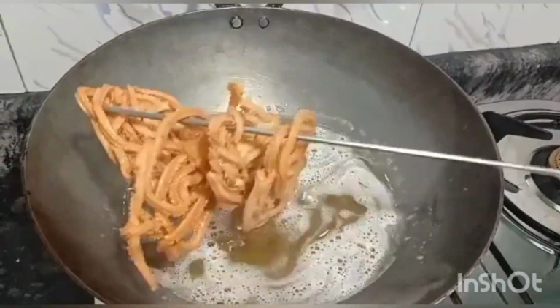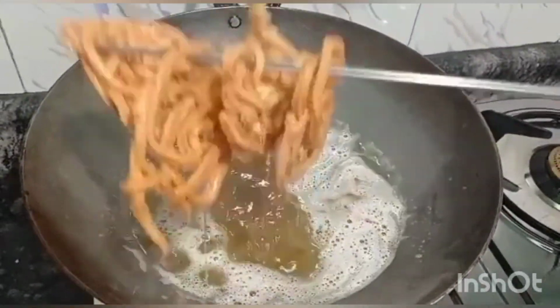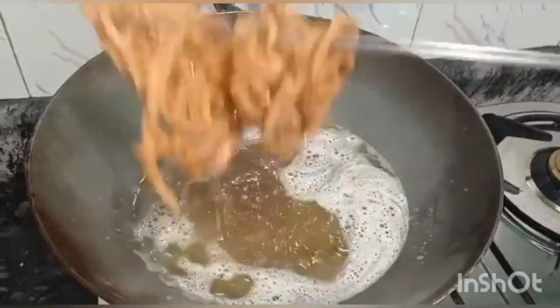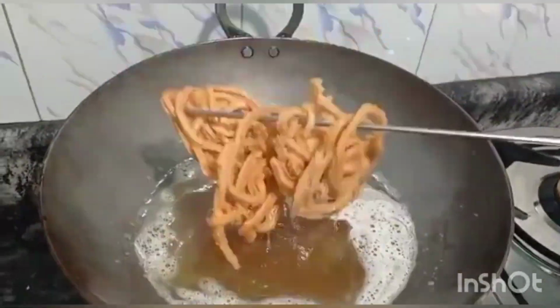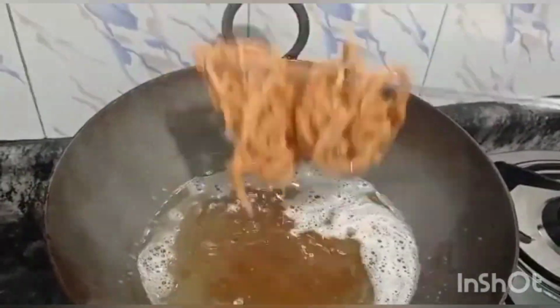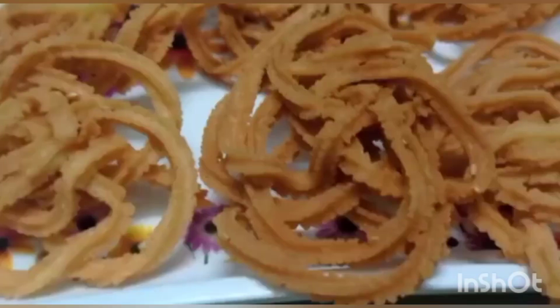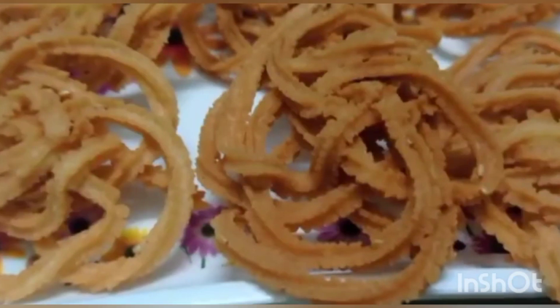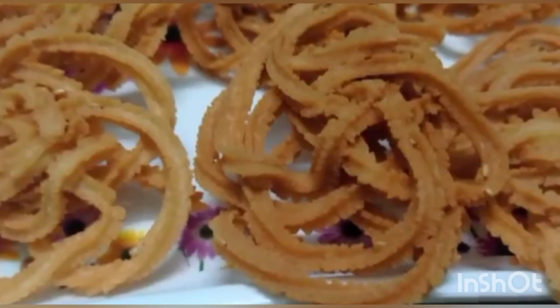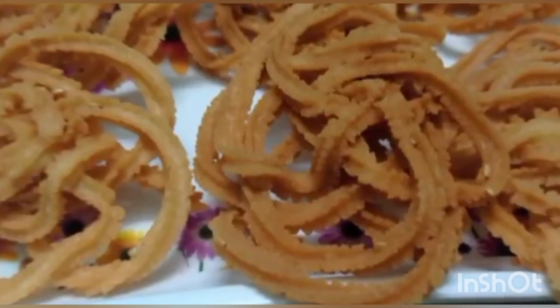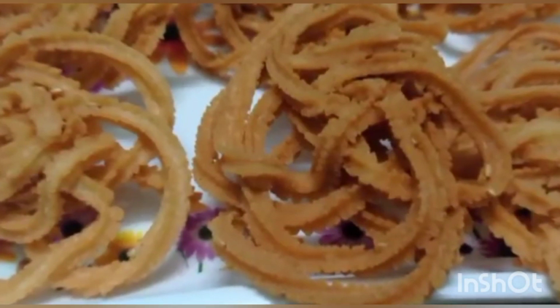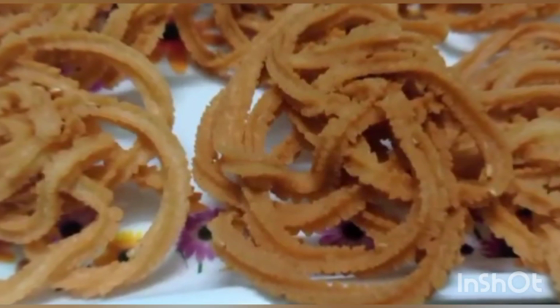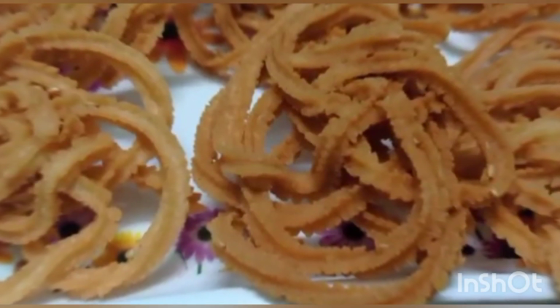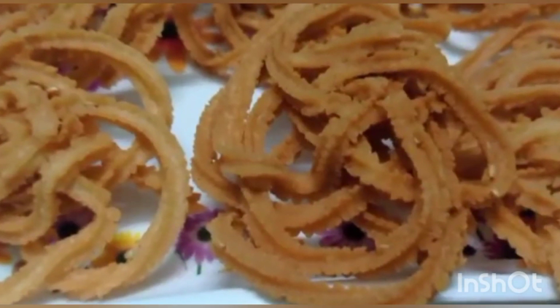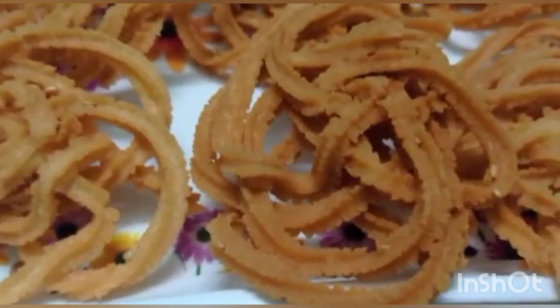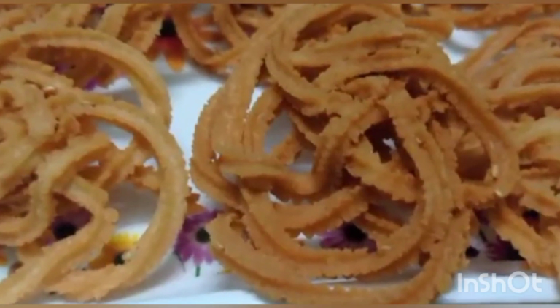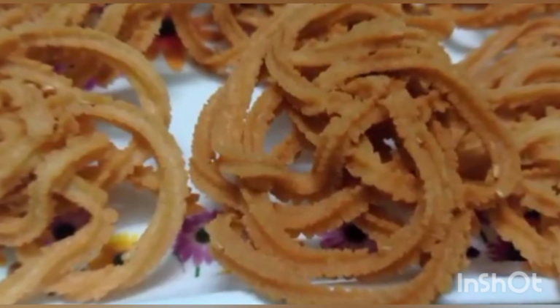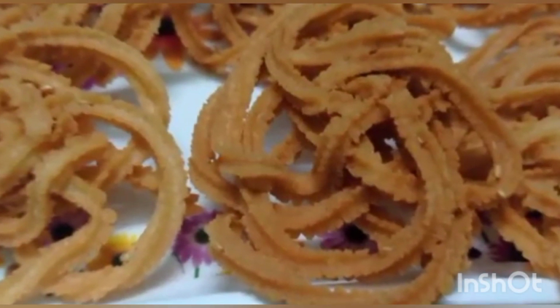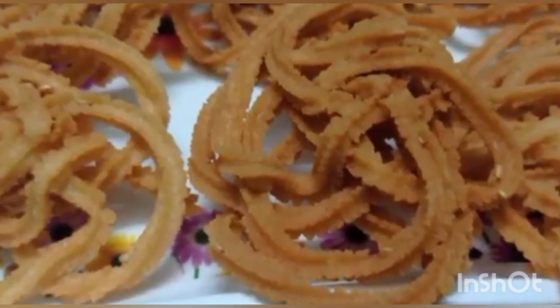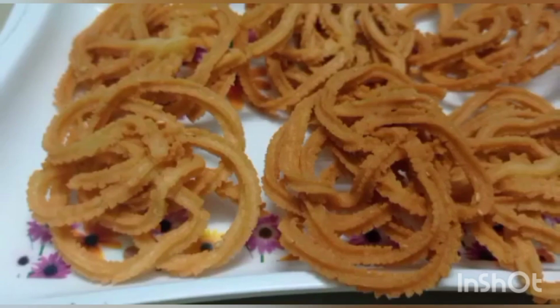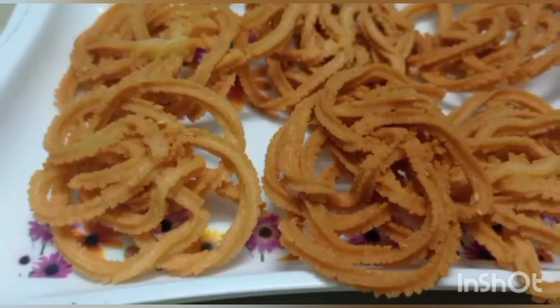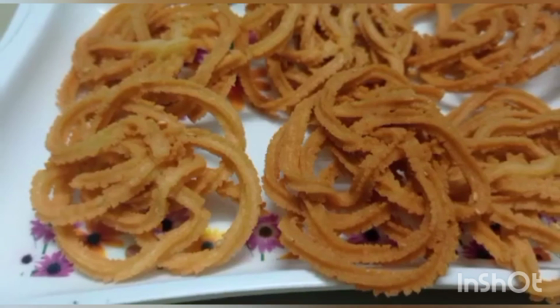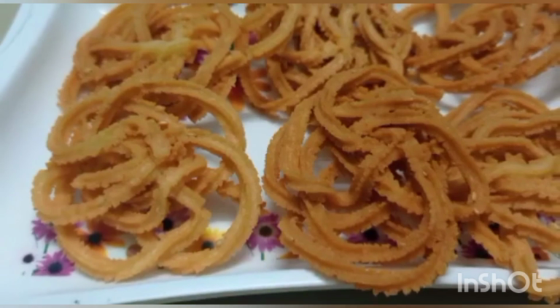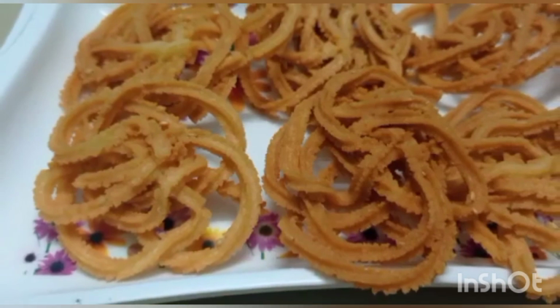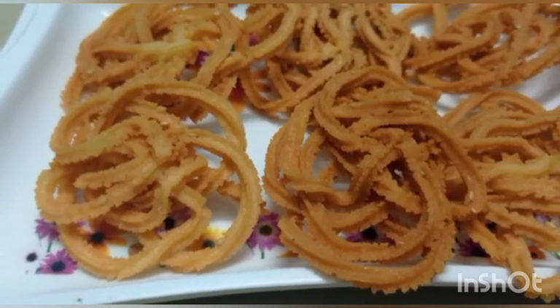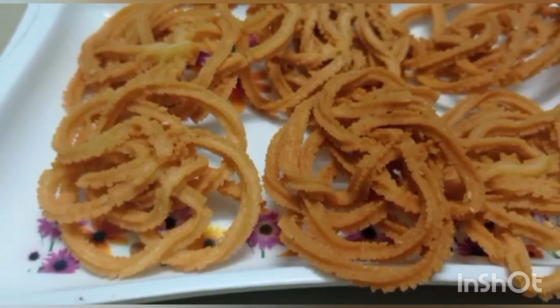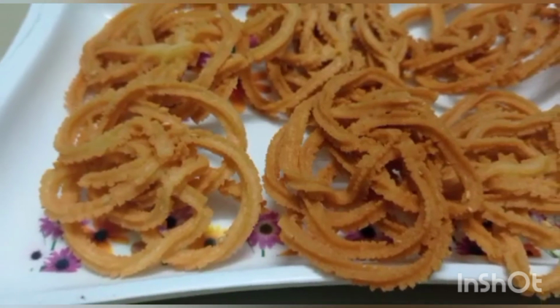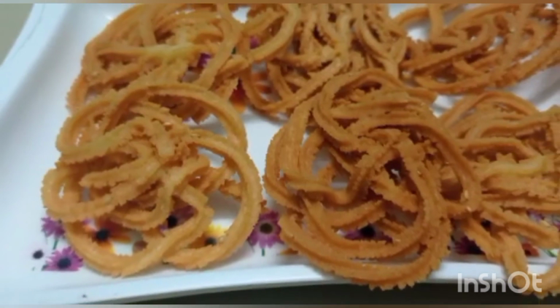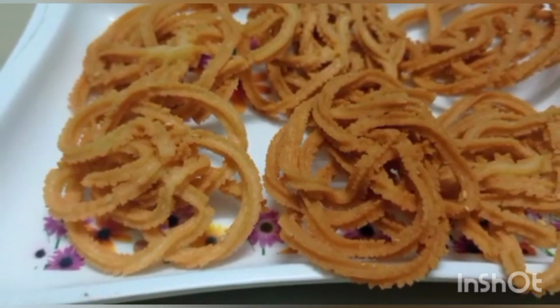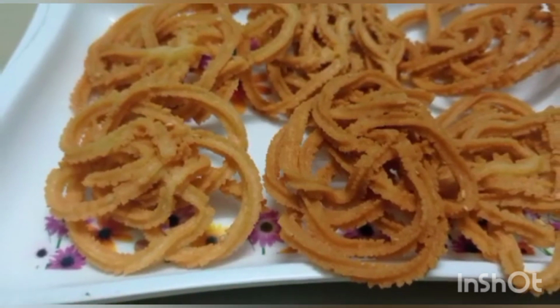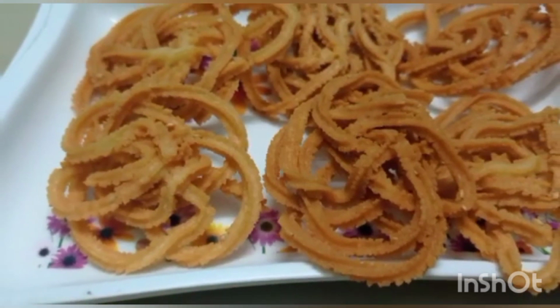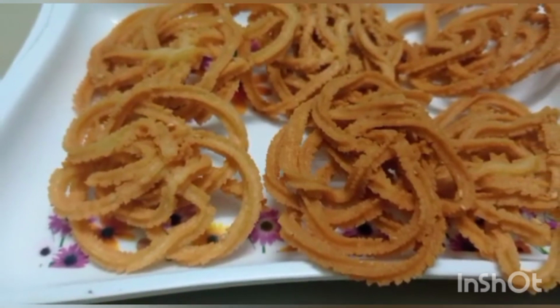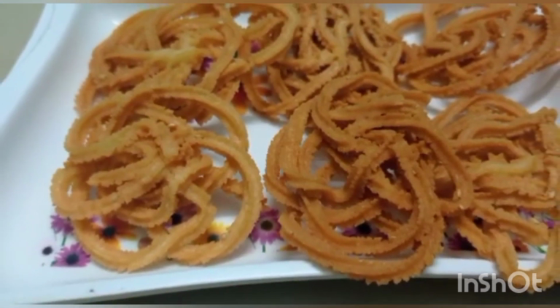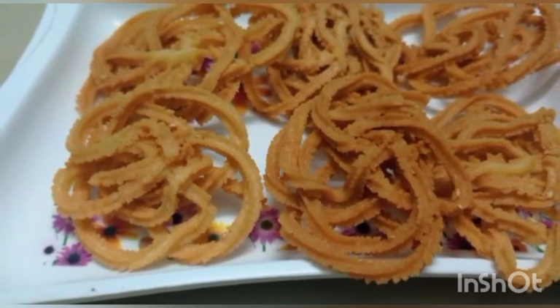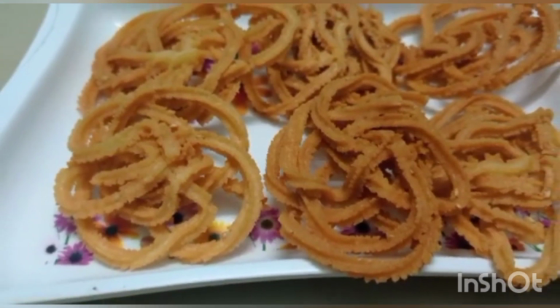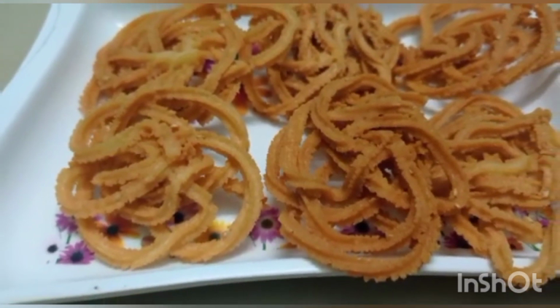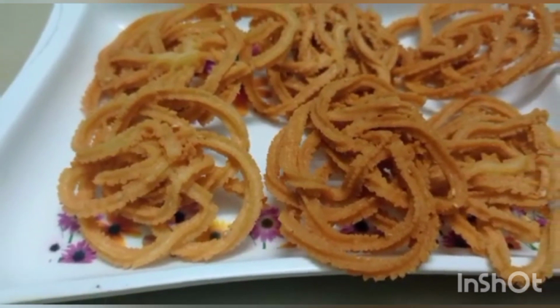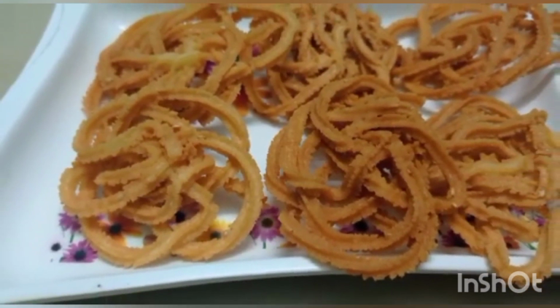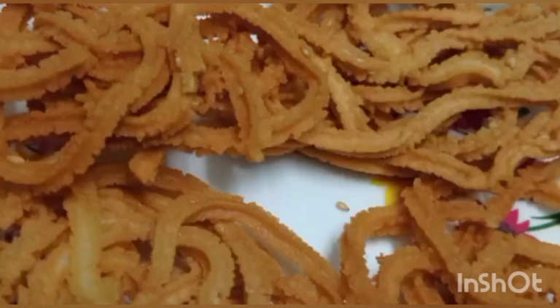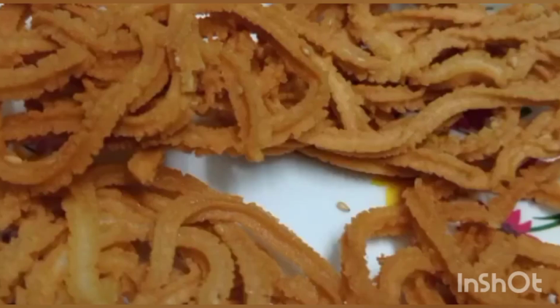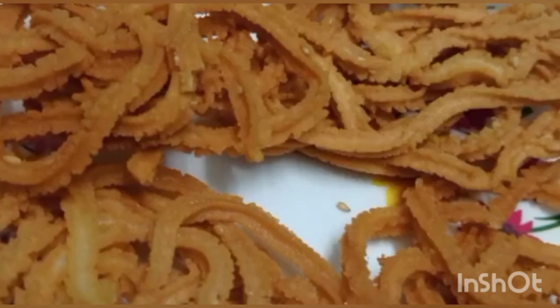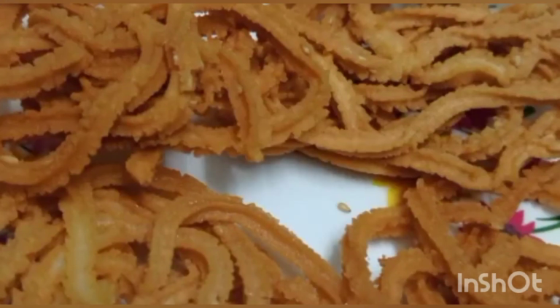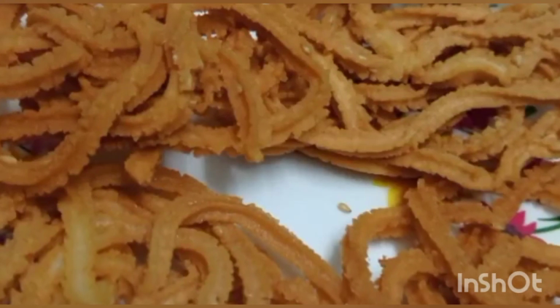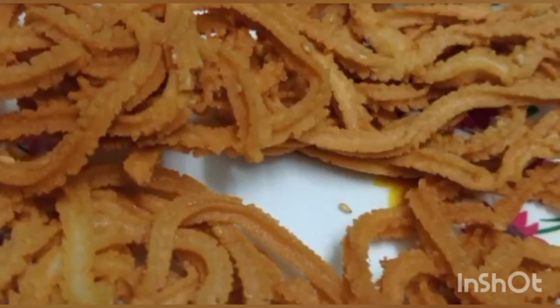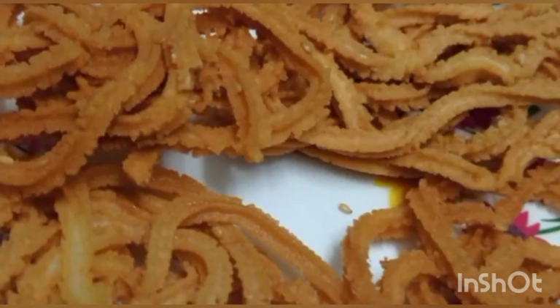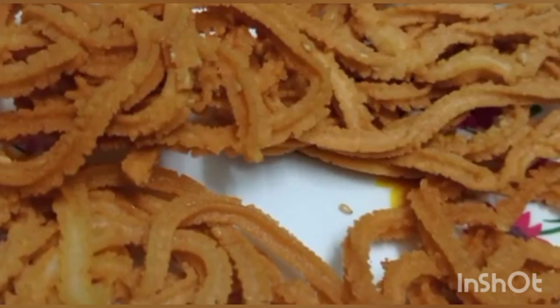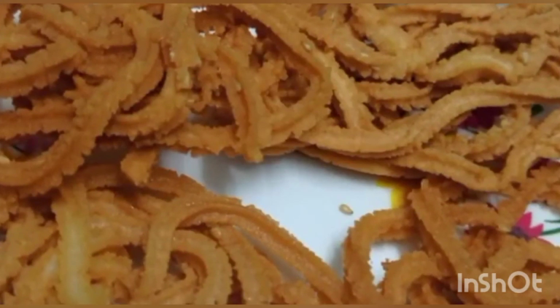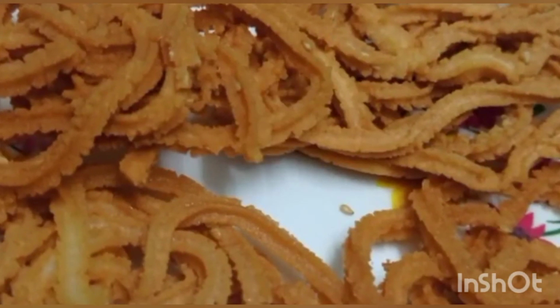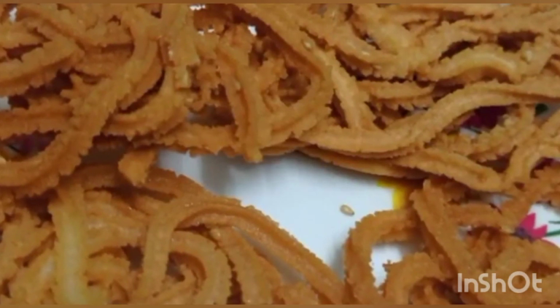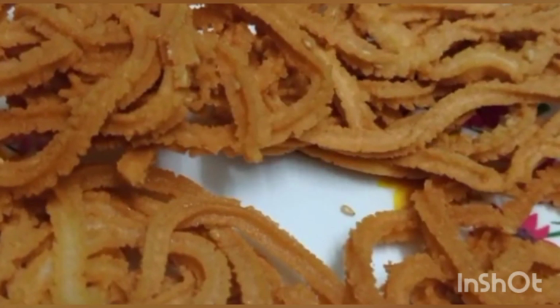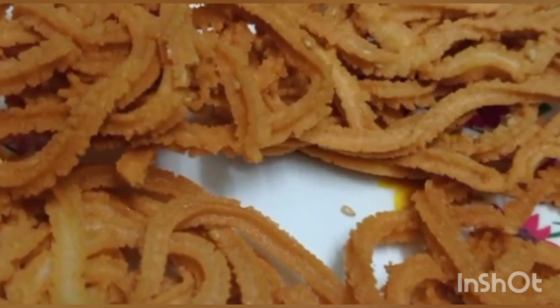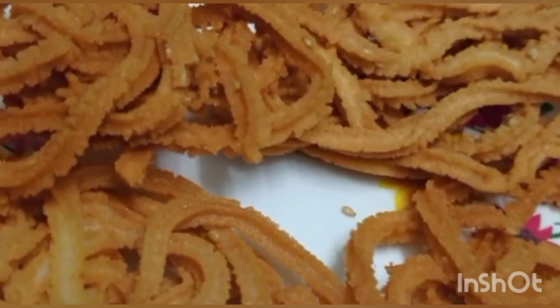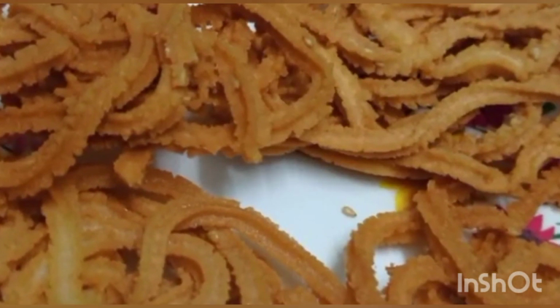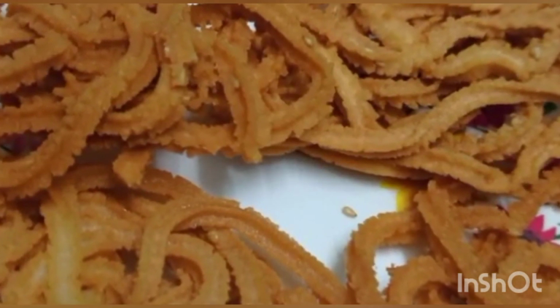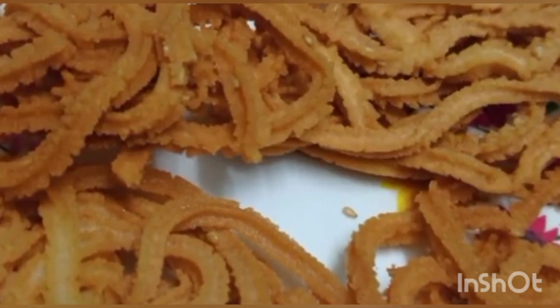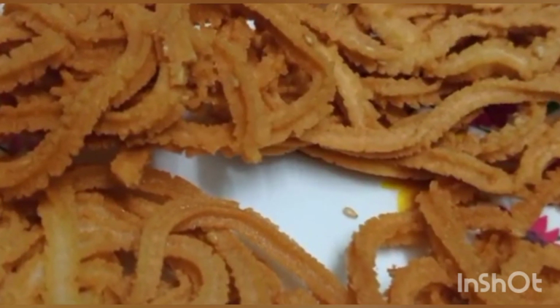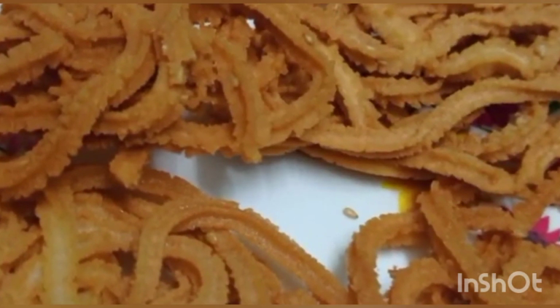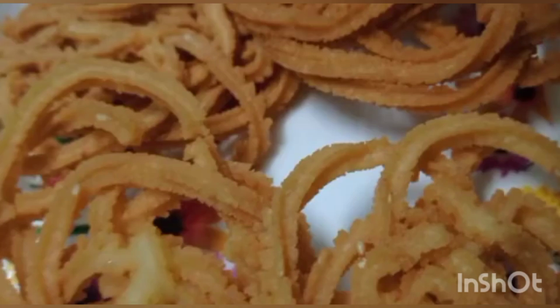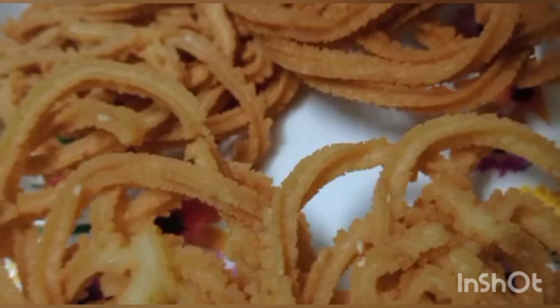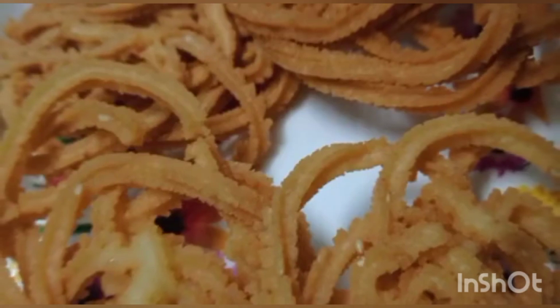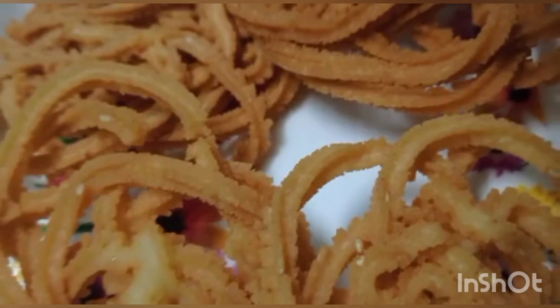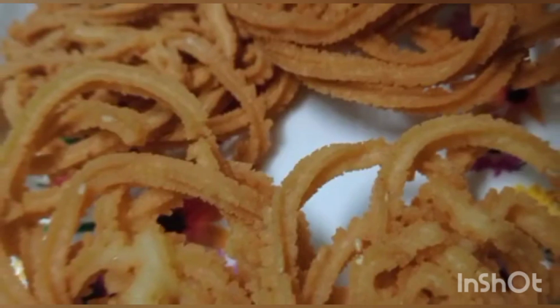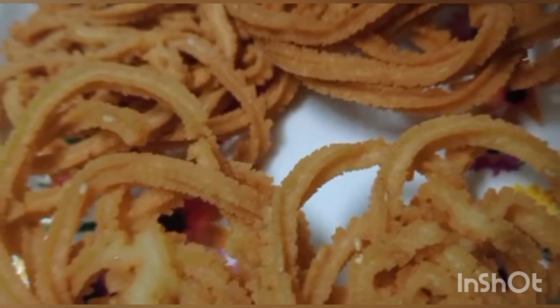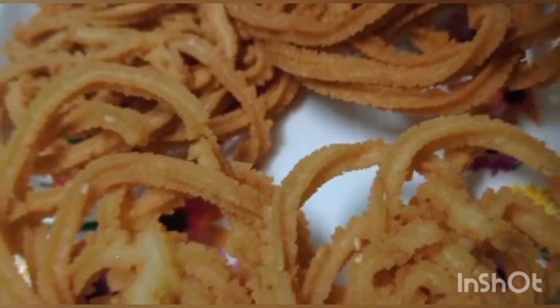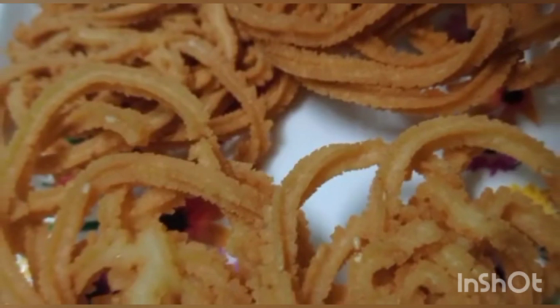Here we go — a wonderful coconut milk muruku is ready! It's the best evening snack and also a festival recipe.